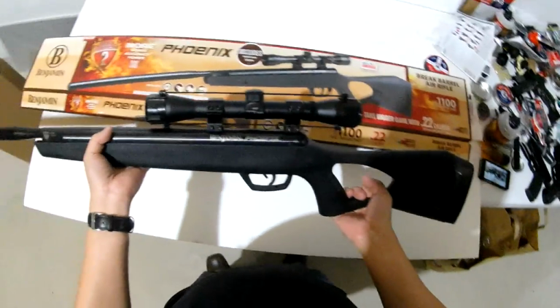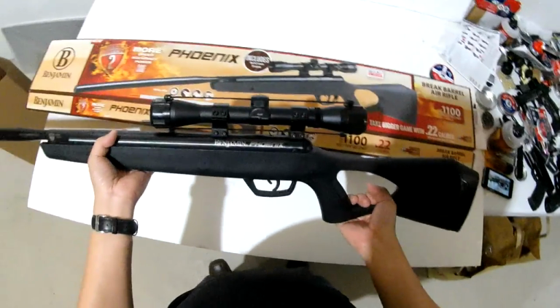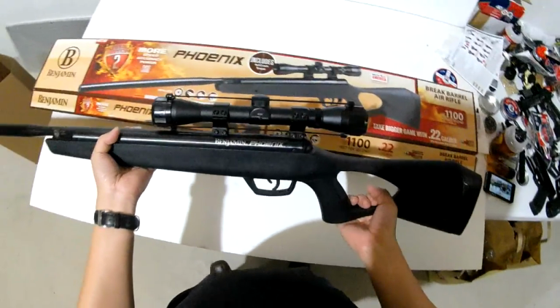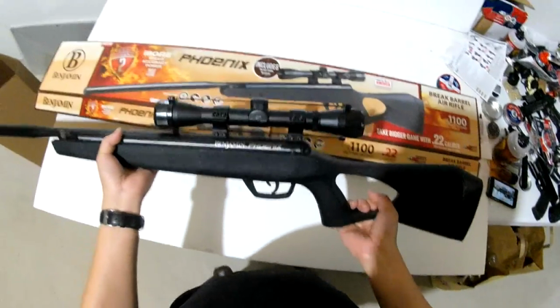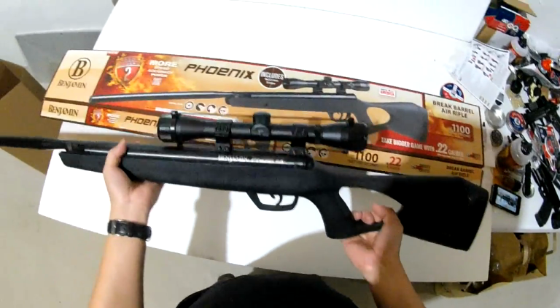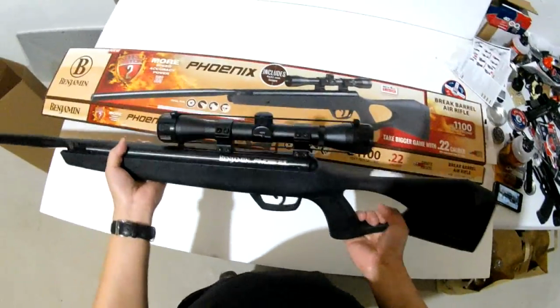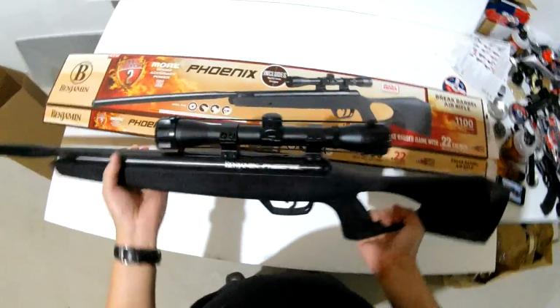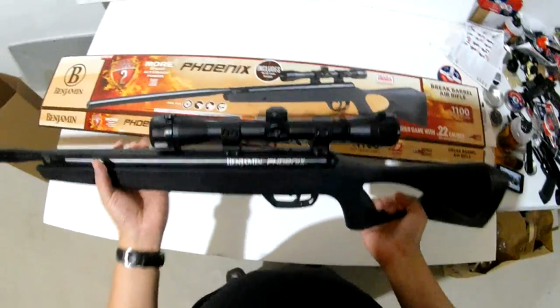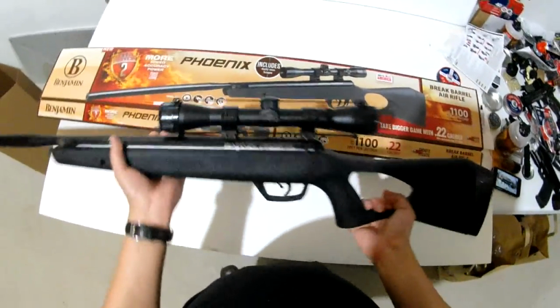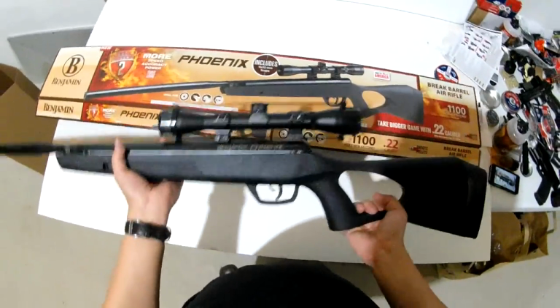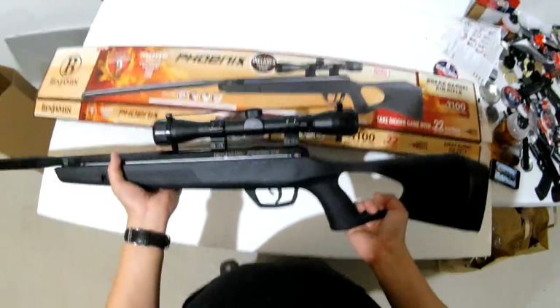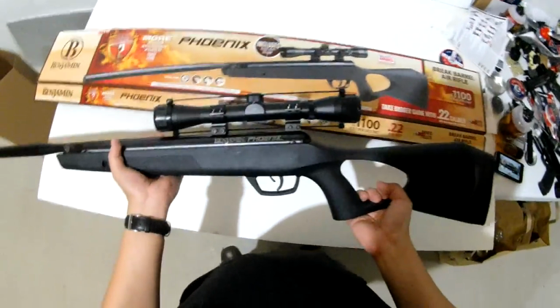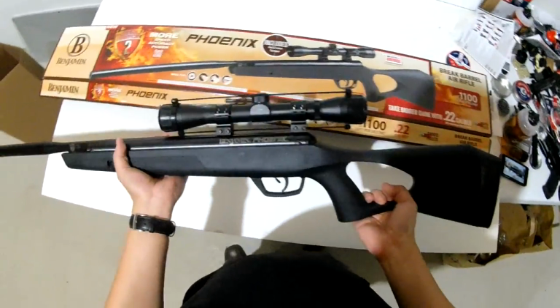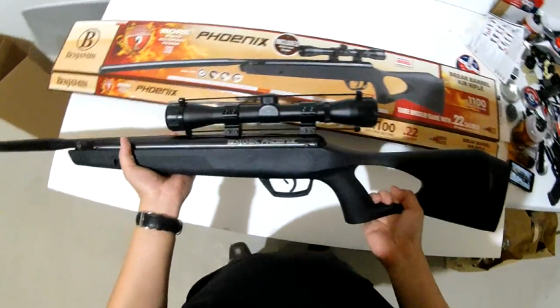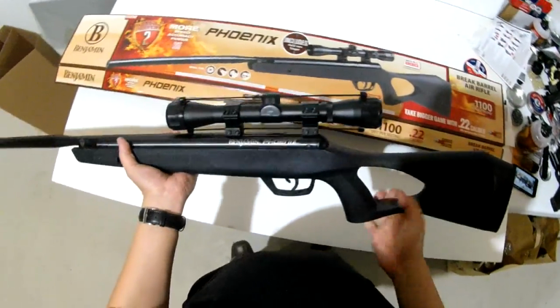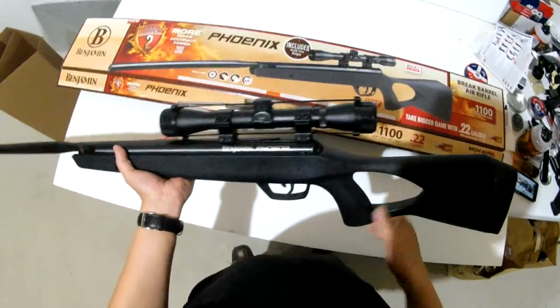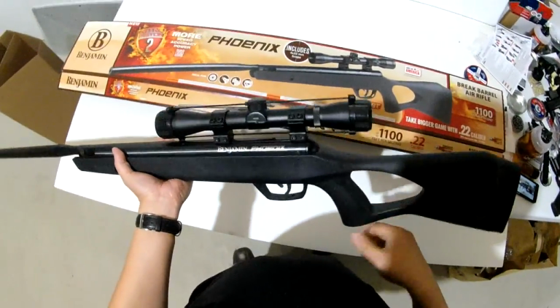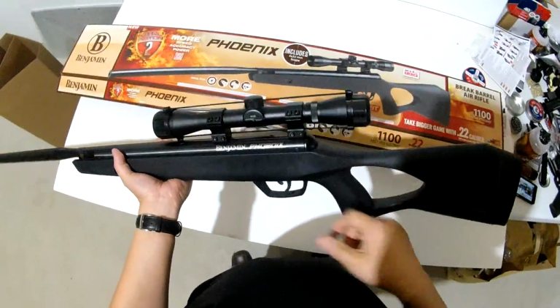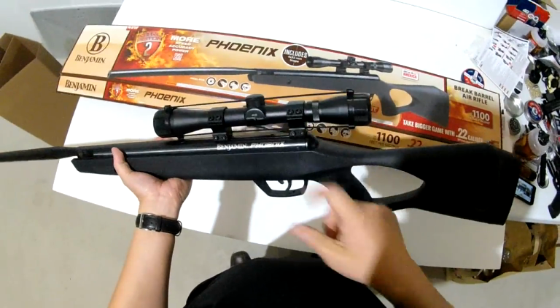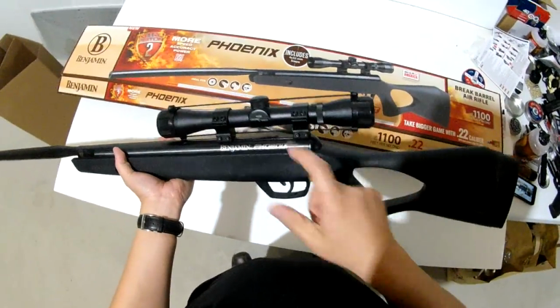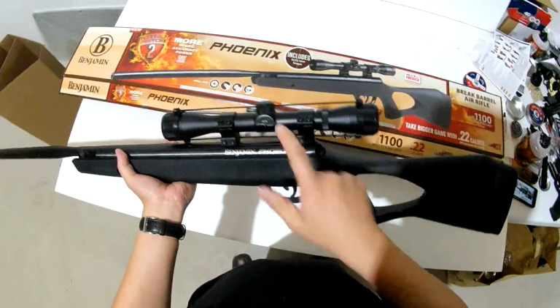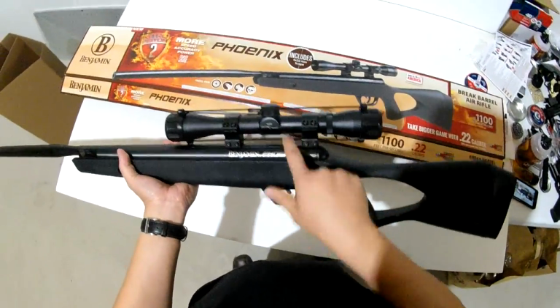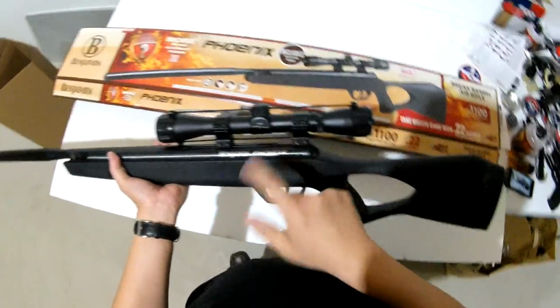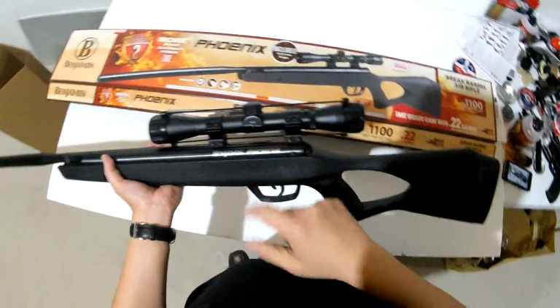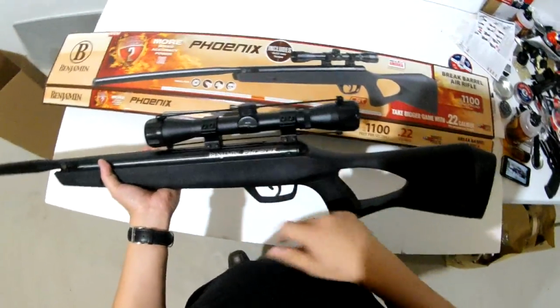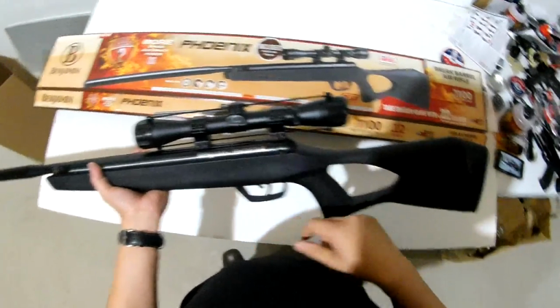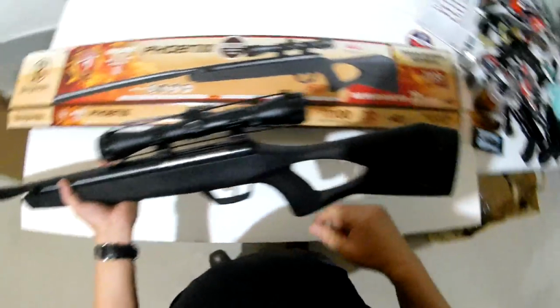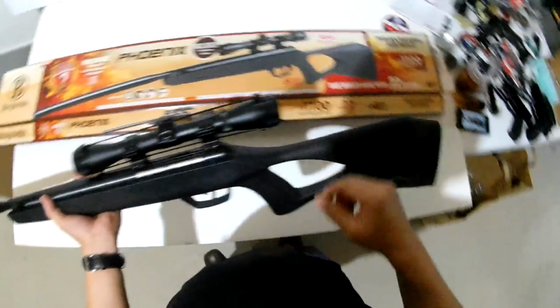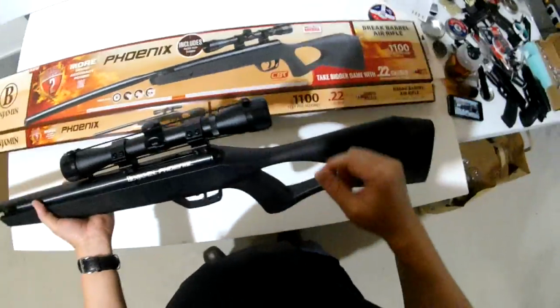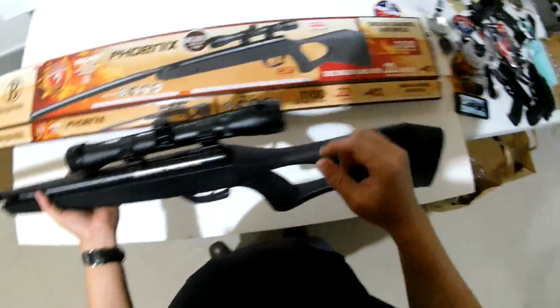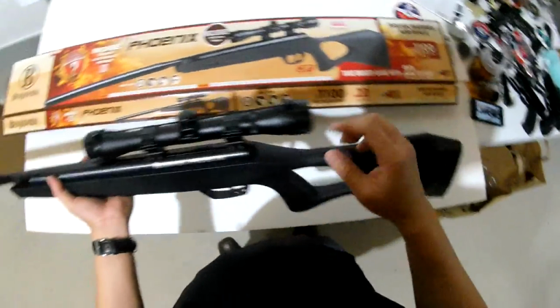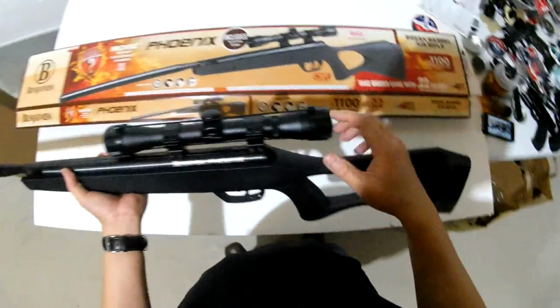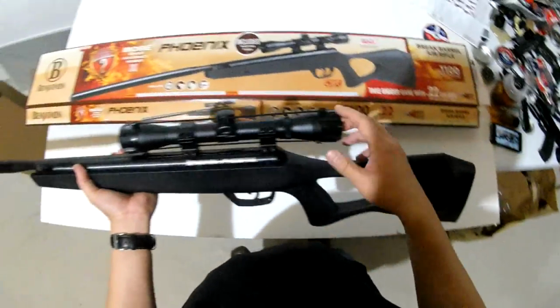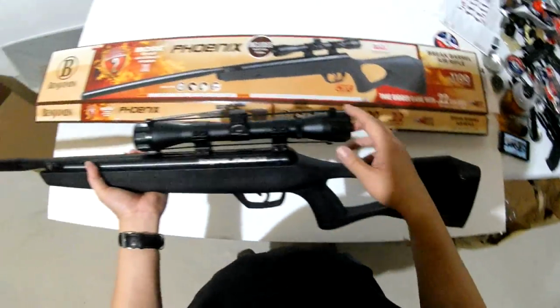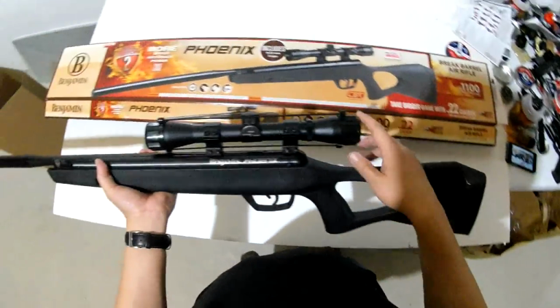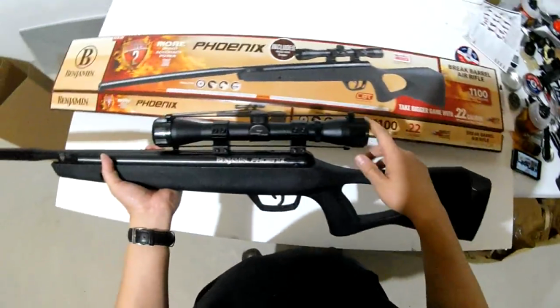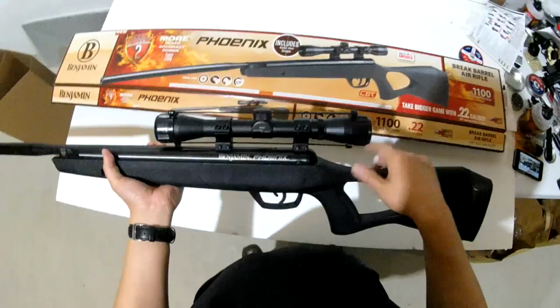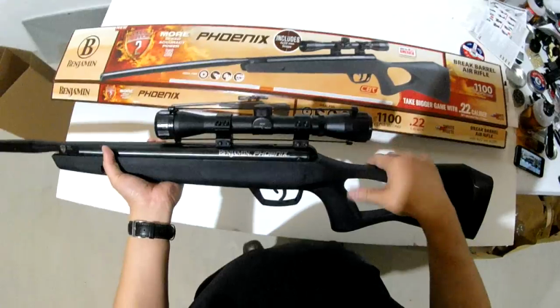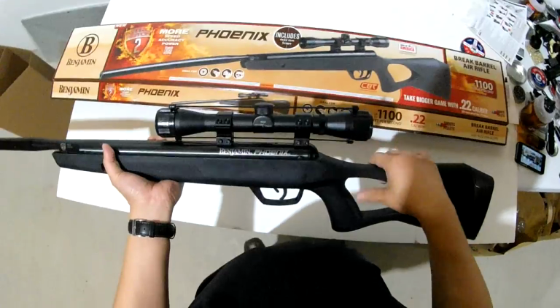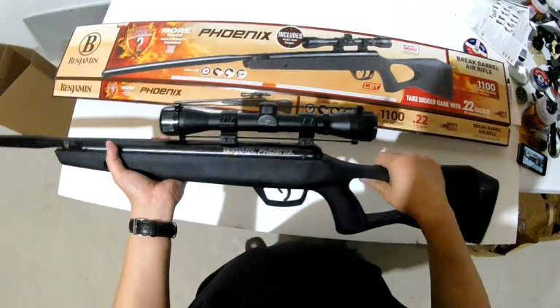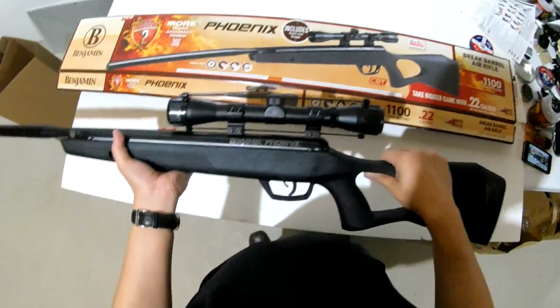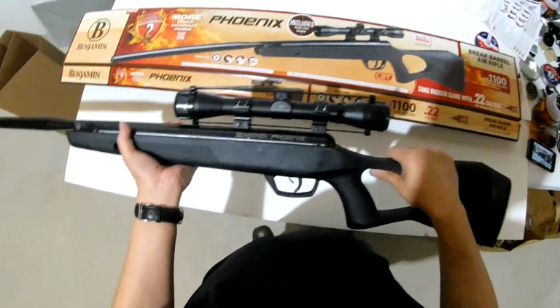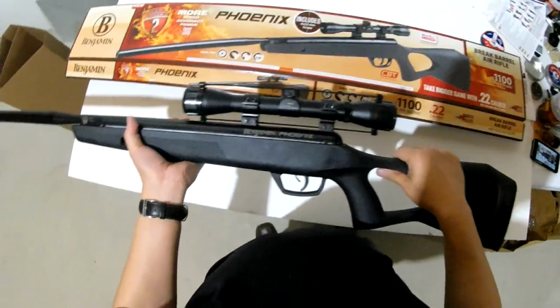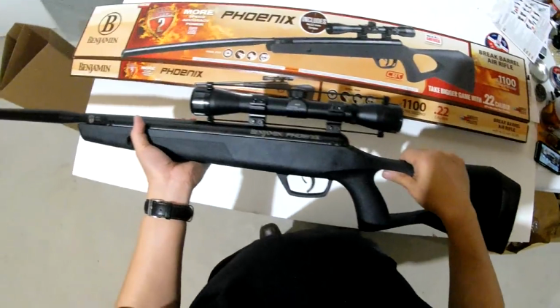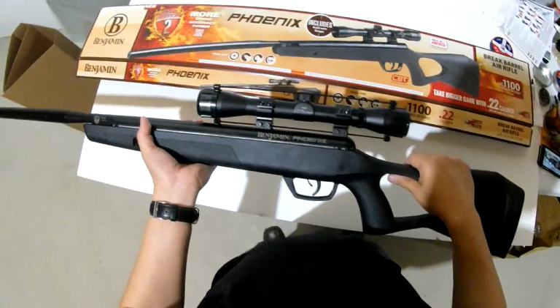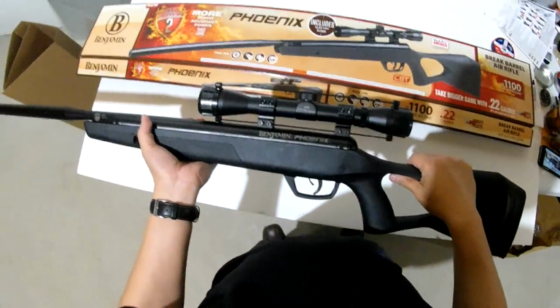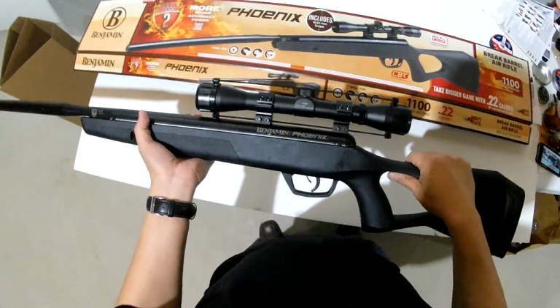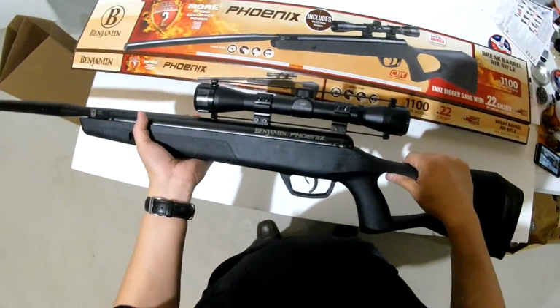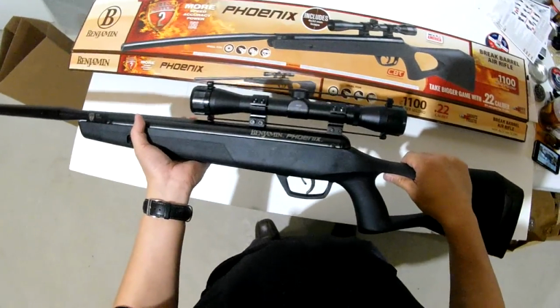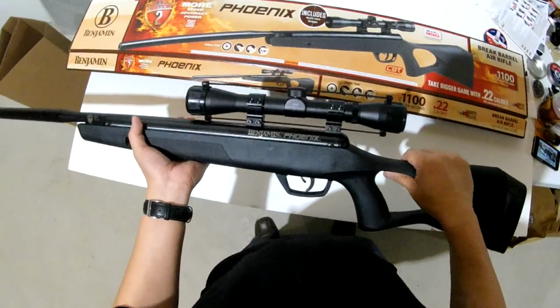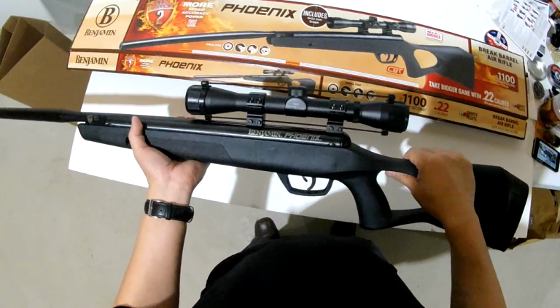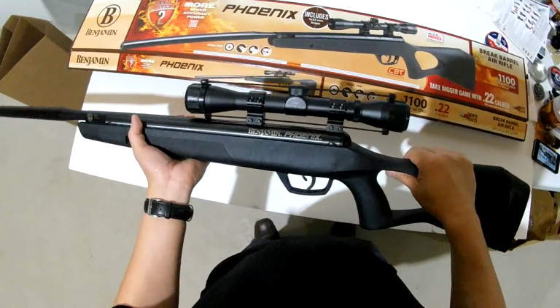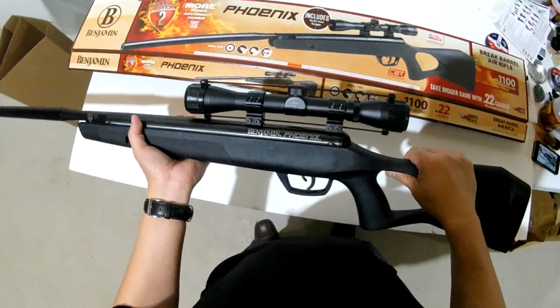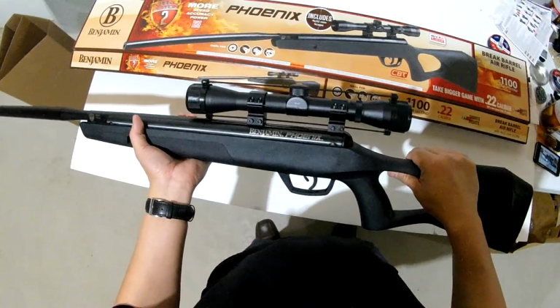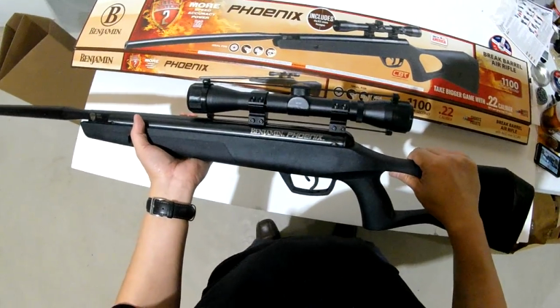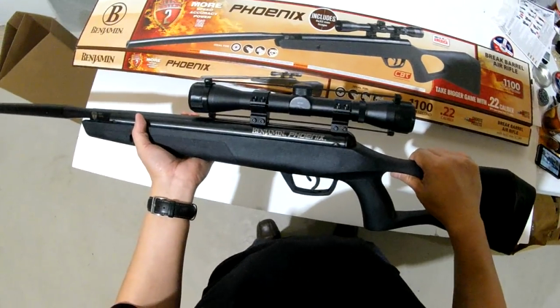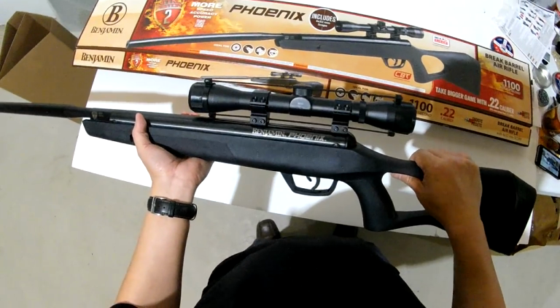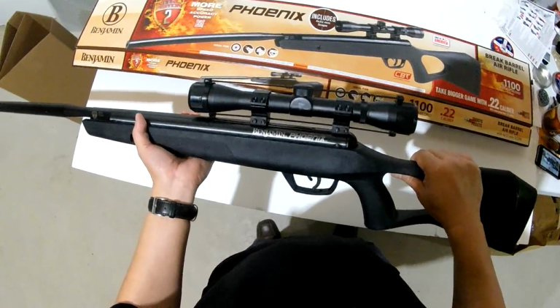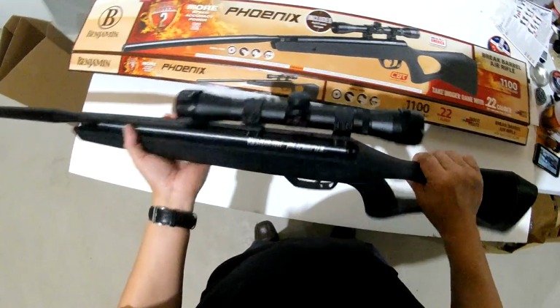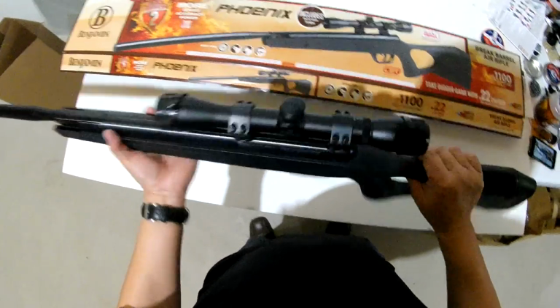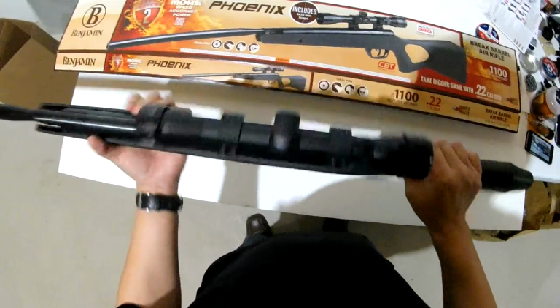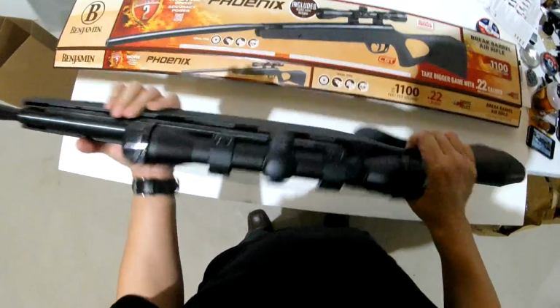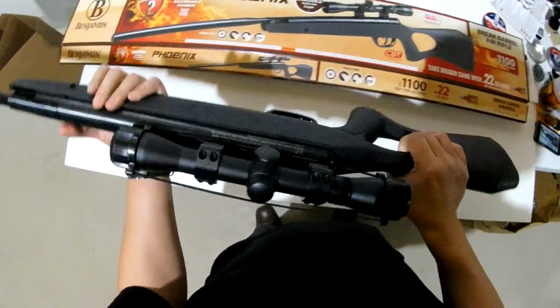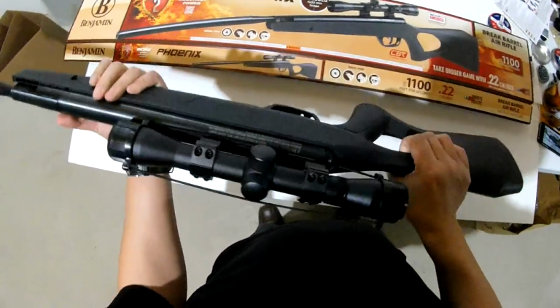On top of that, it has a scope, it's sighted in, and that's what he needed.